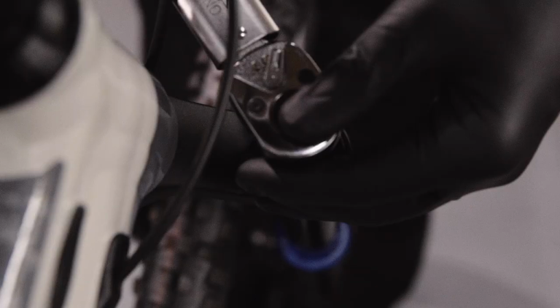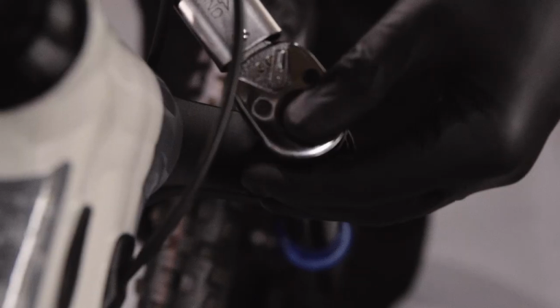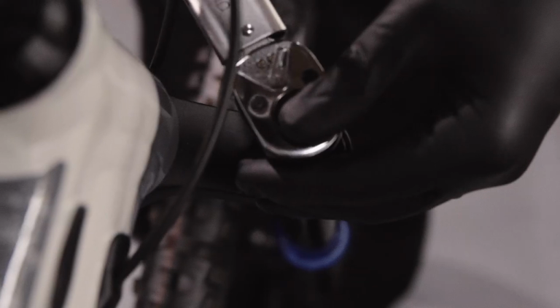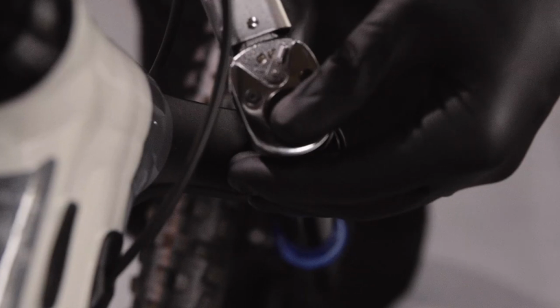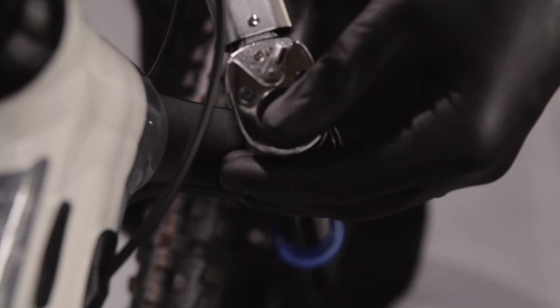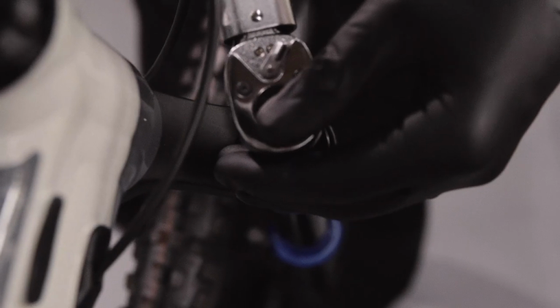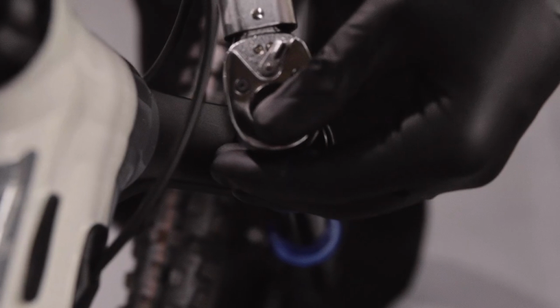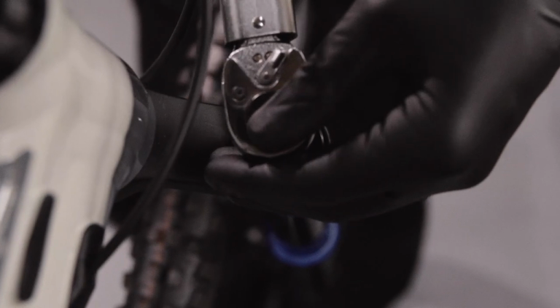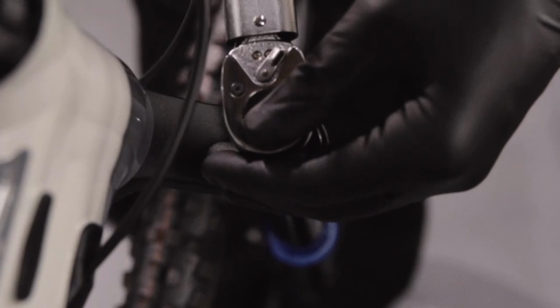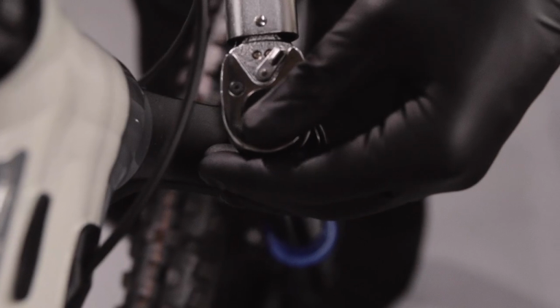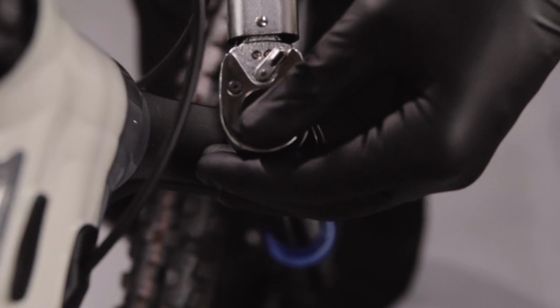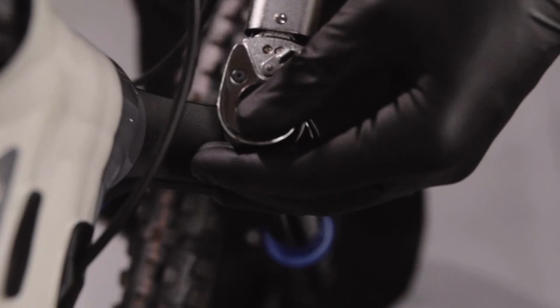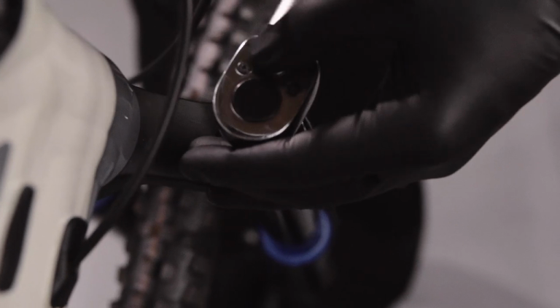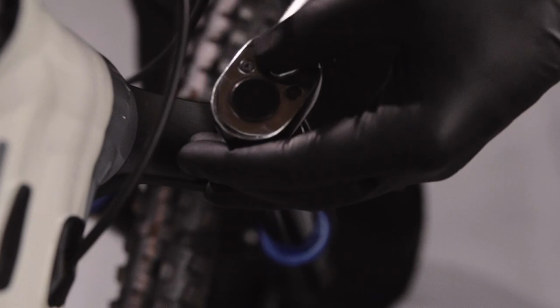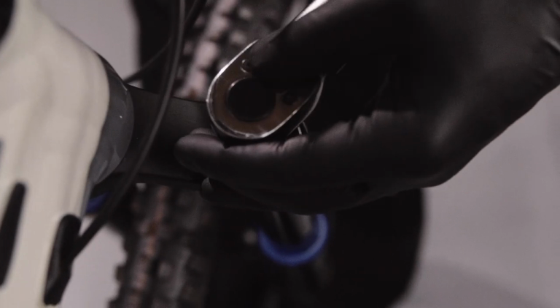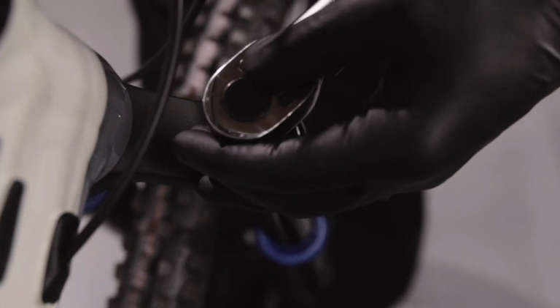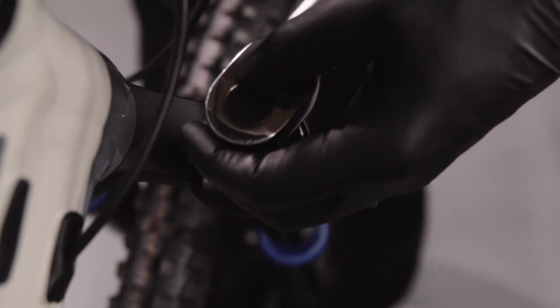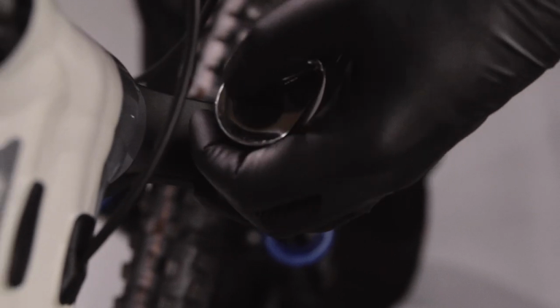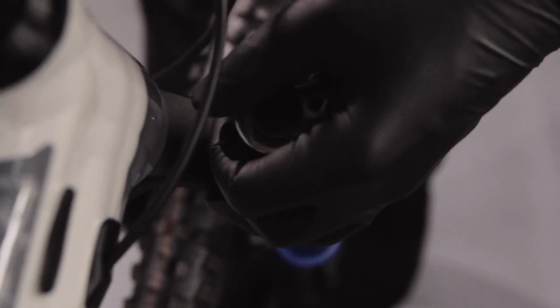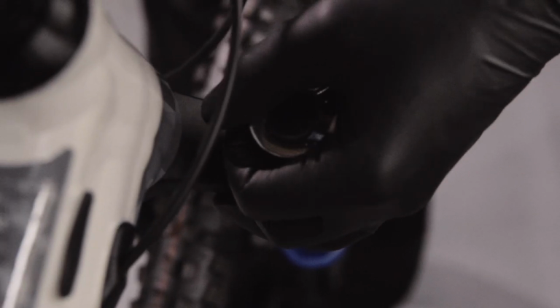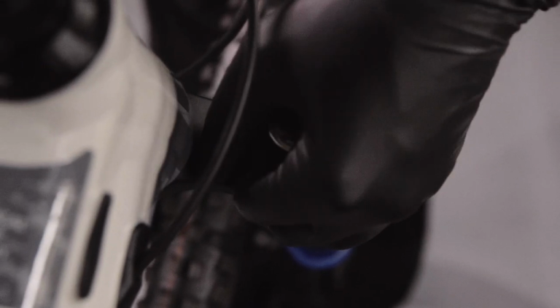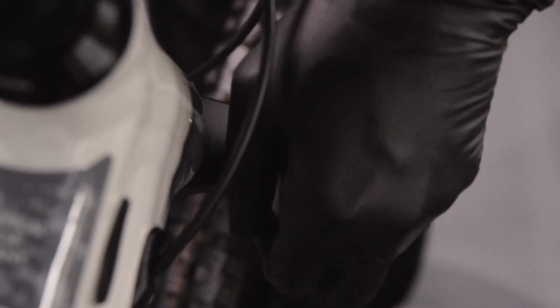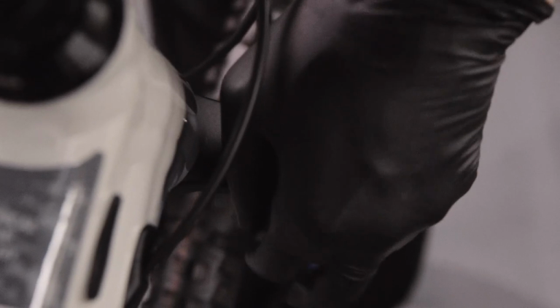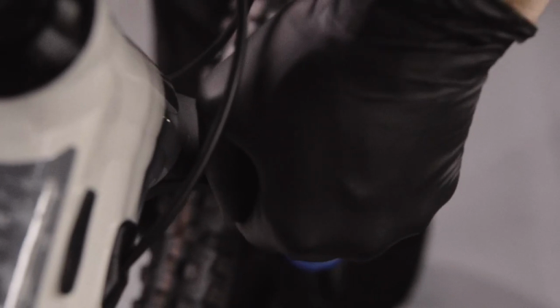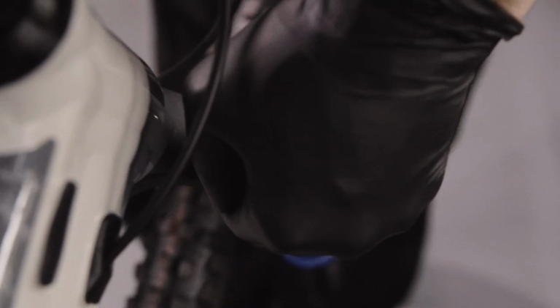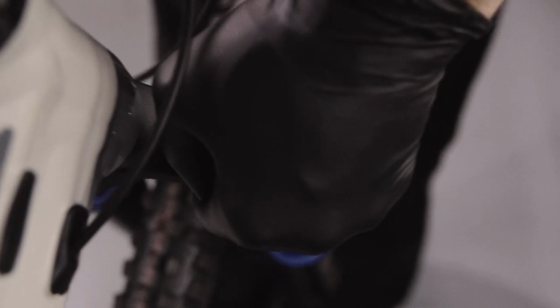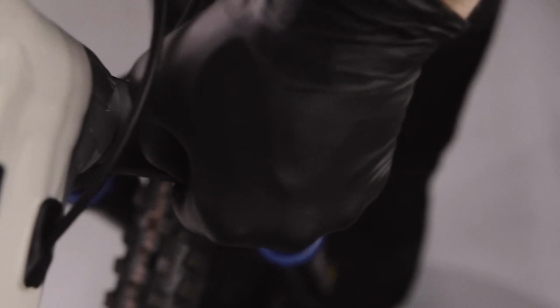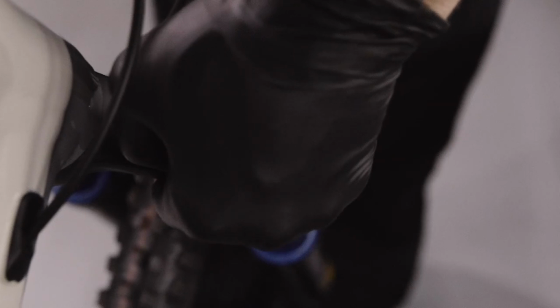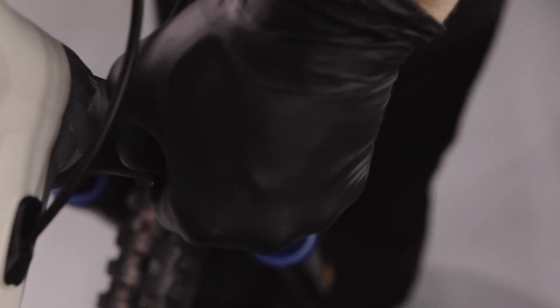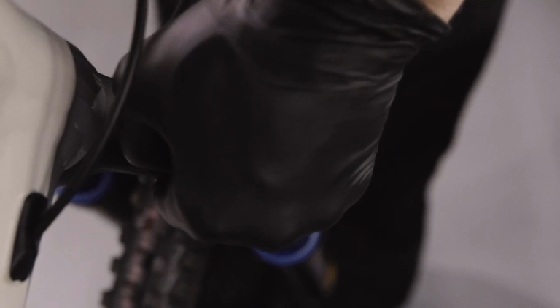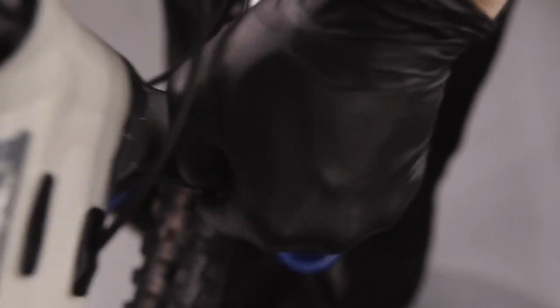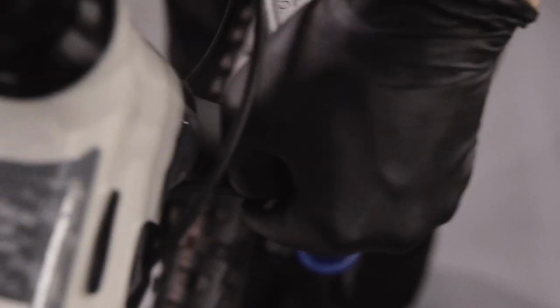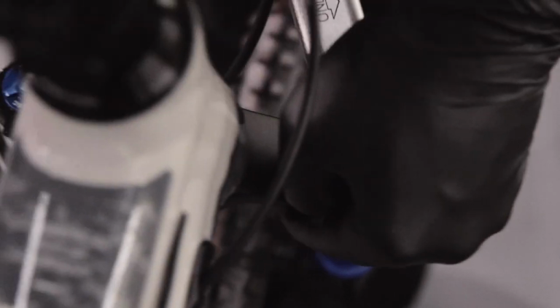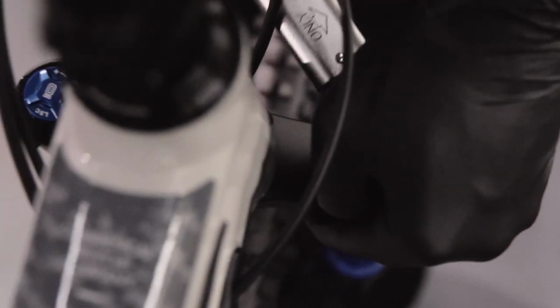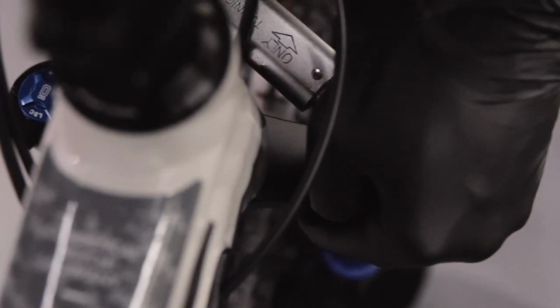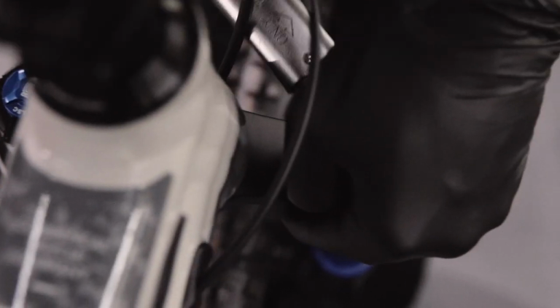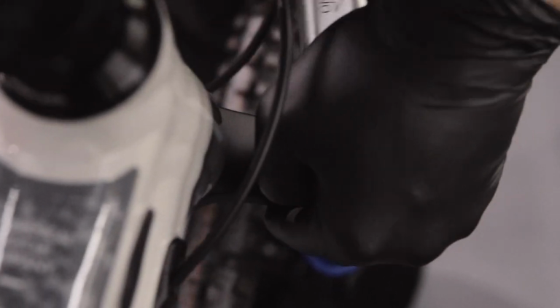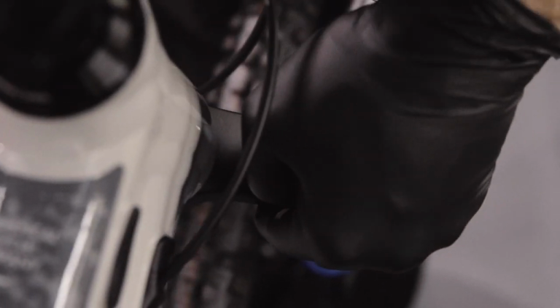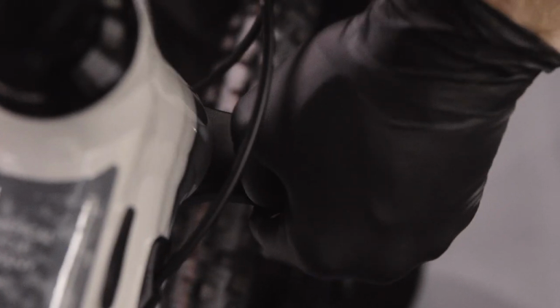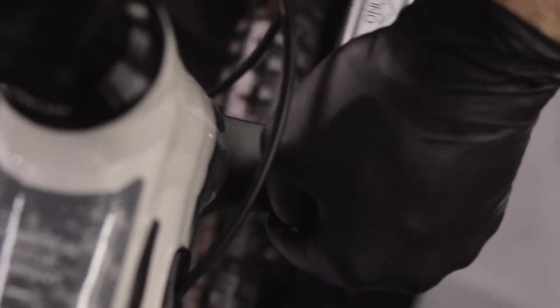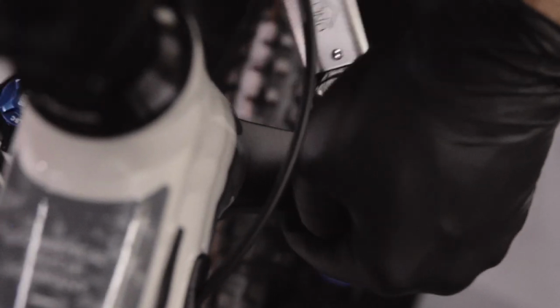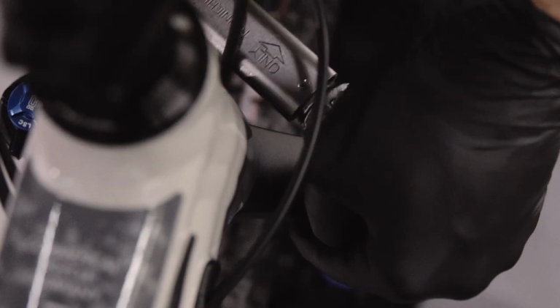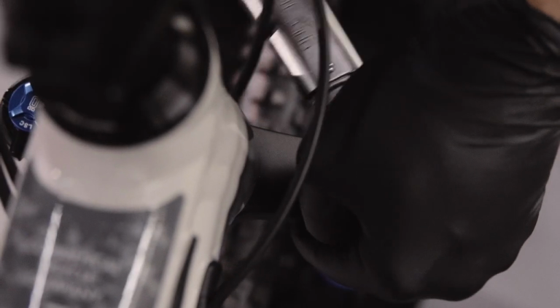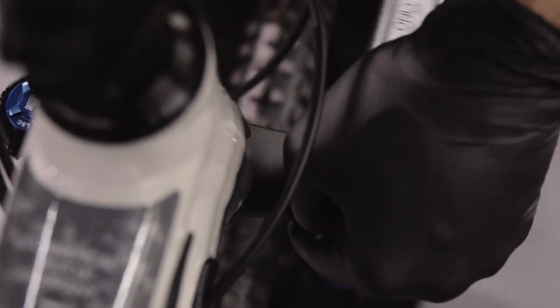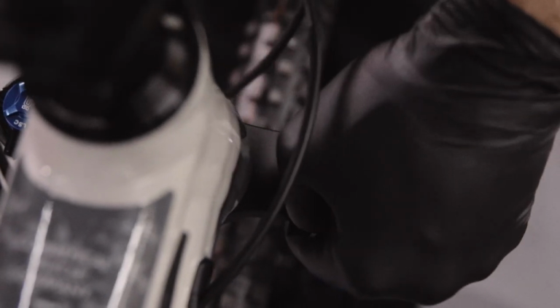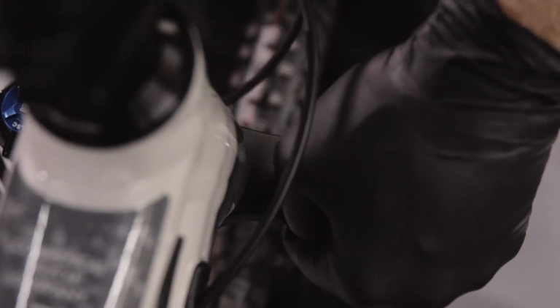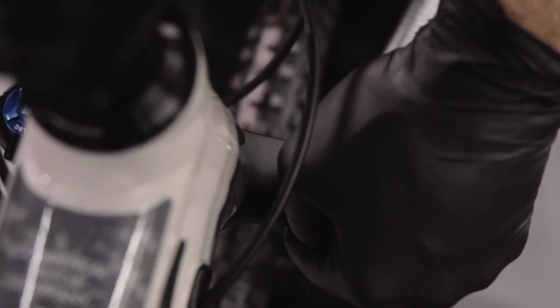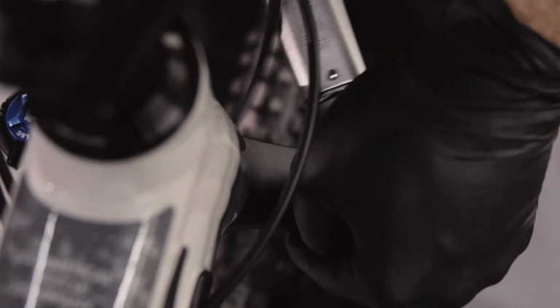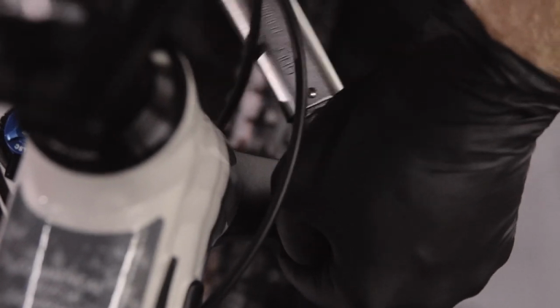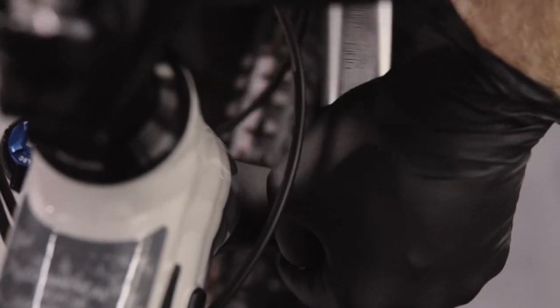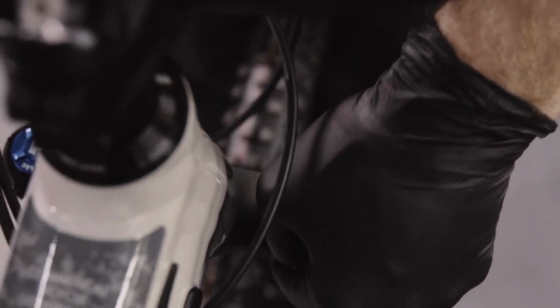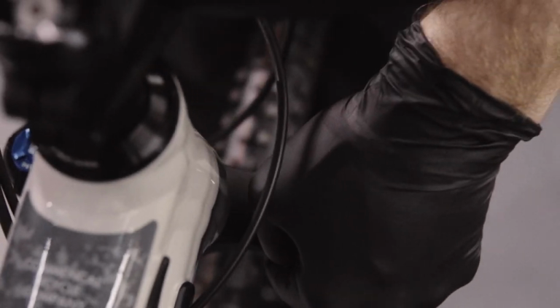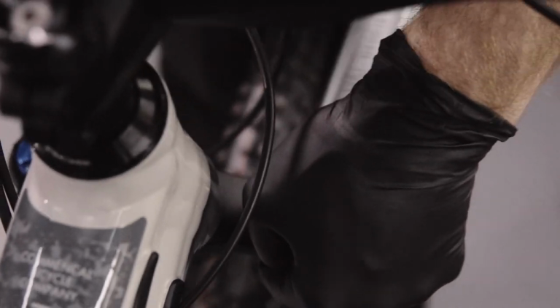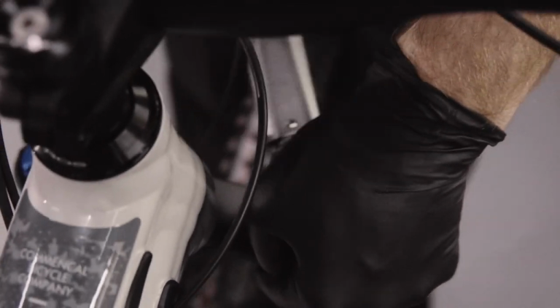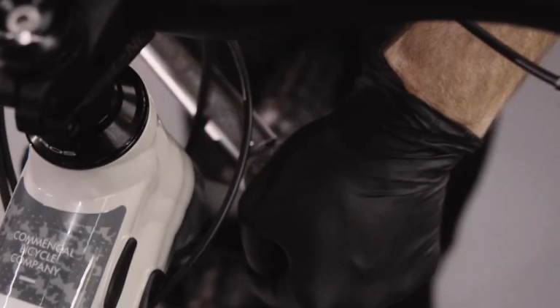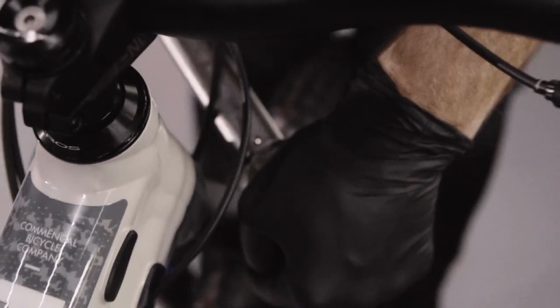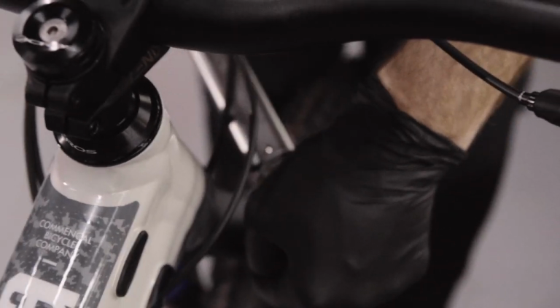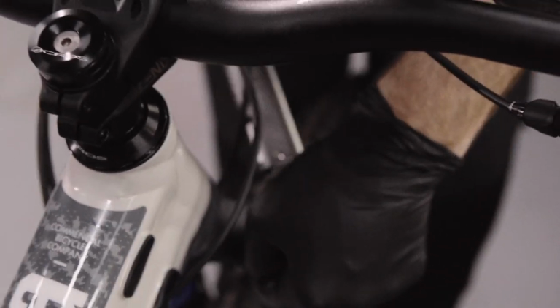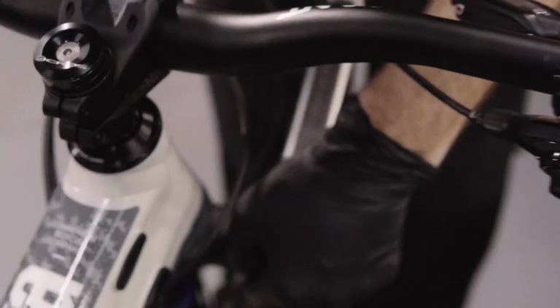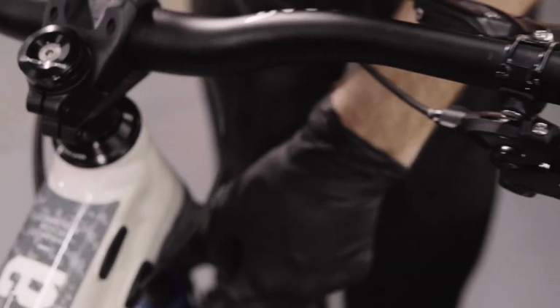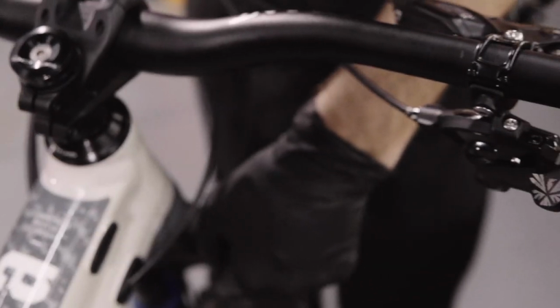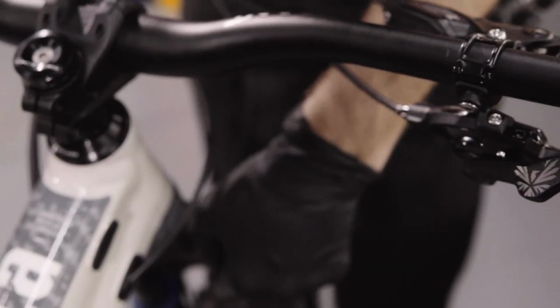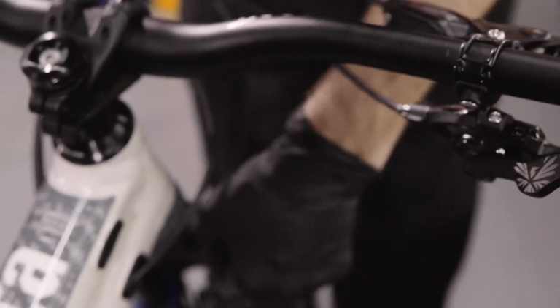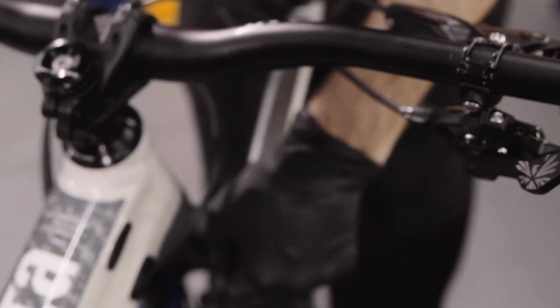Start by loosening the air spring top cap. Be careful not to slip and damage the cap if a lot of torque is required.